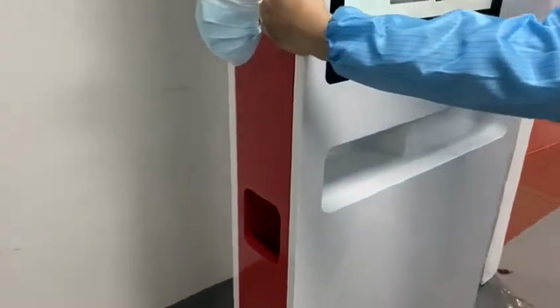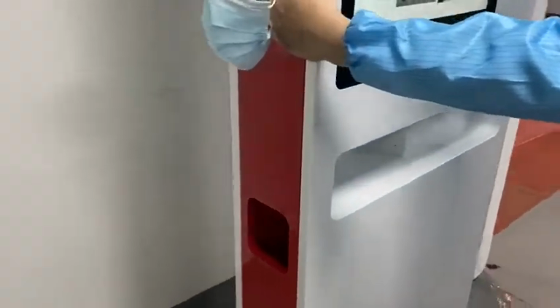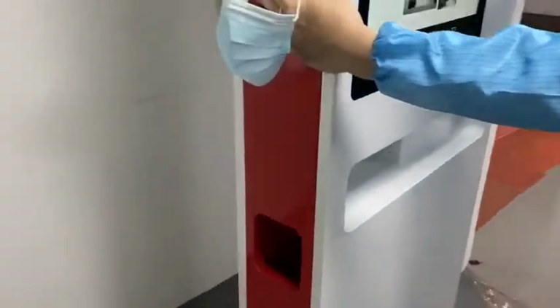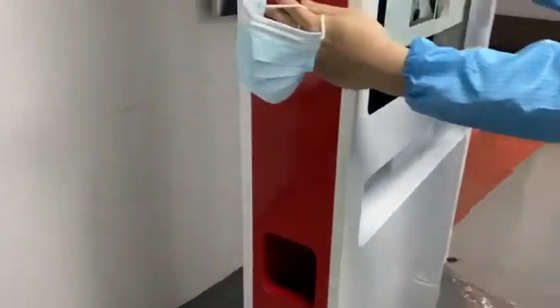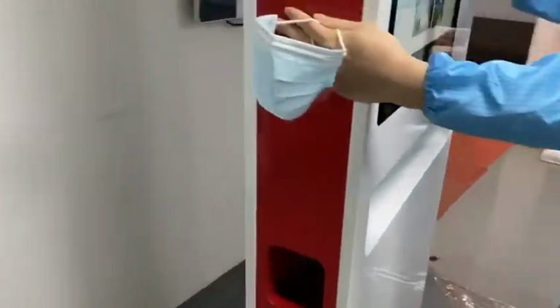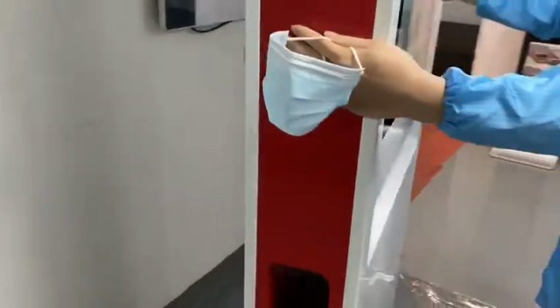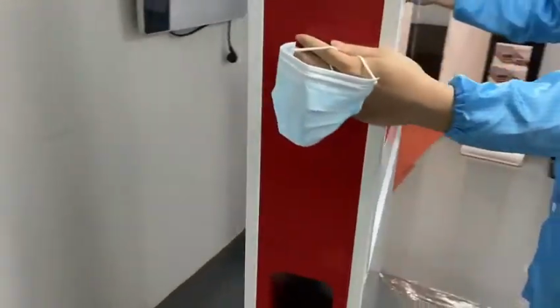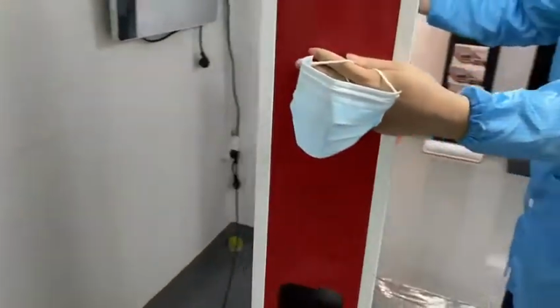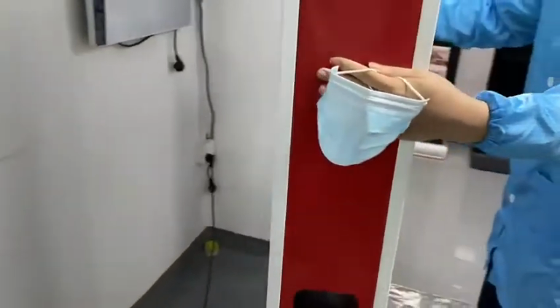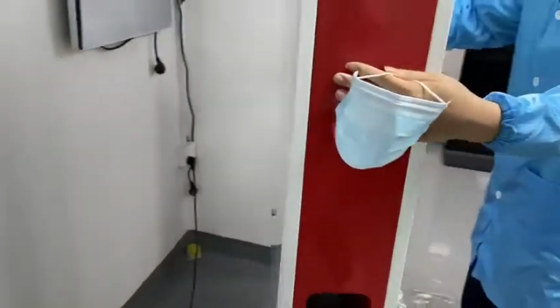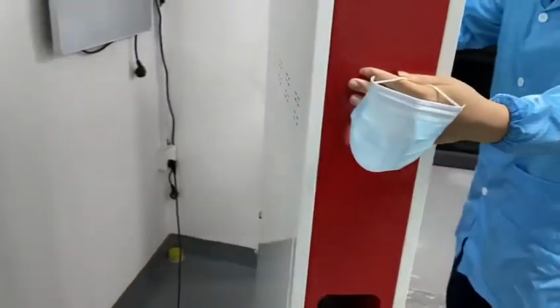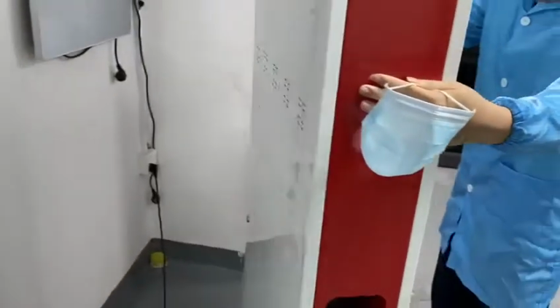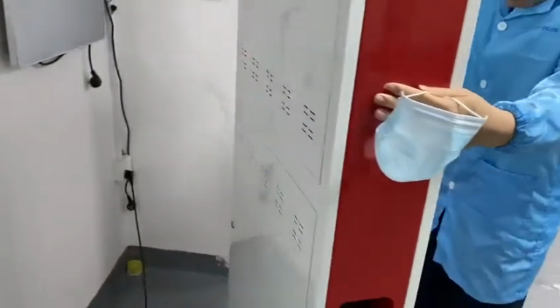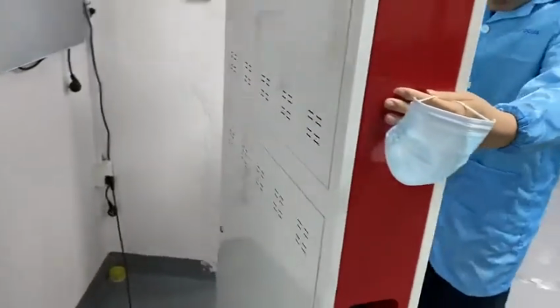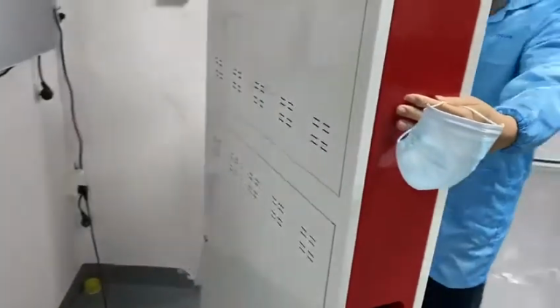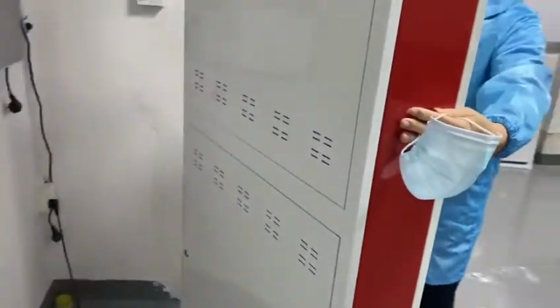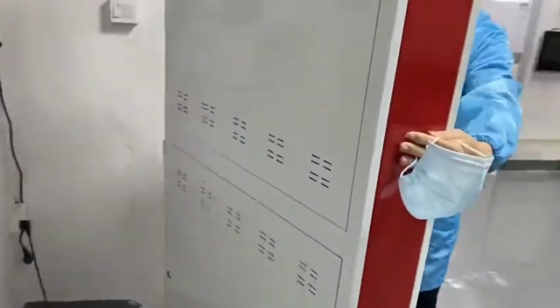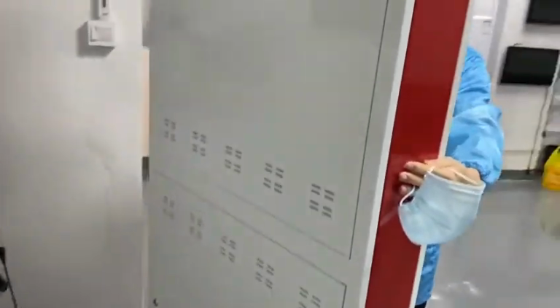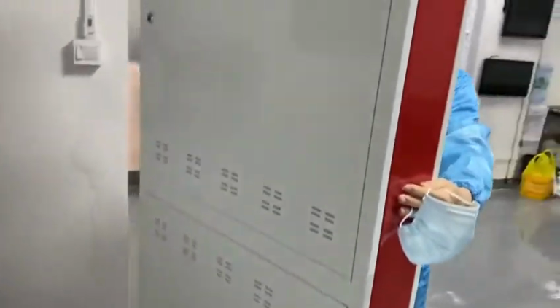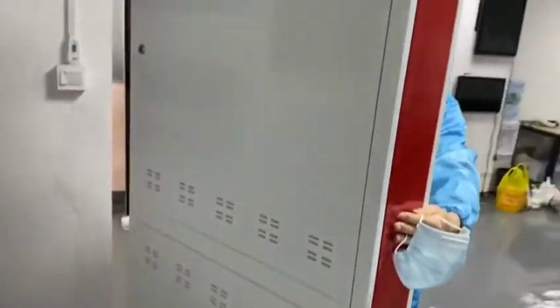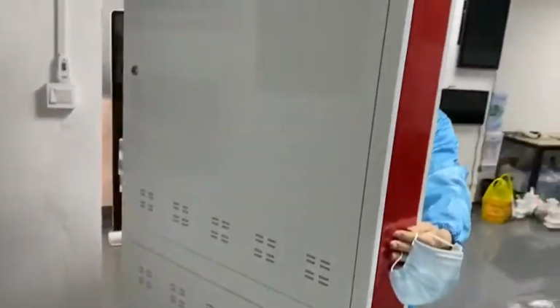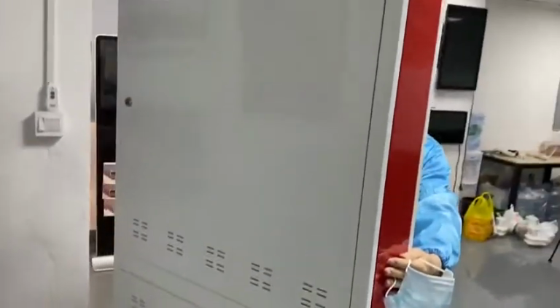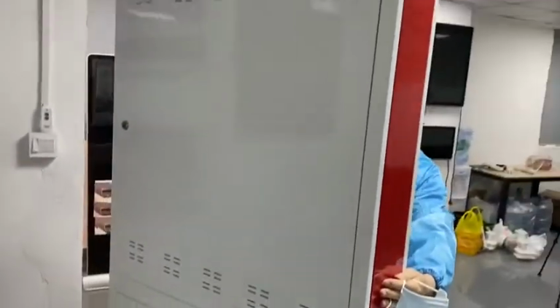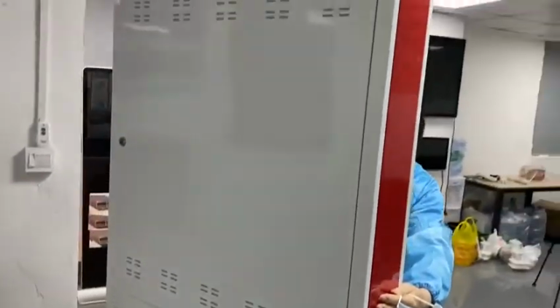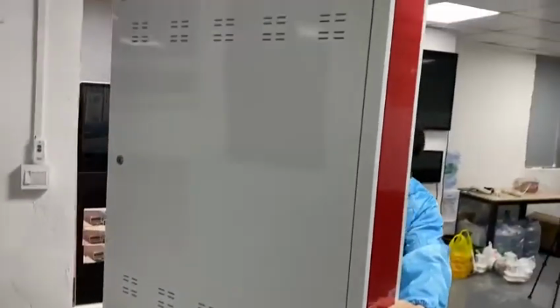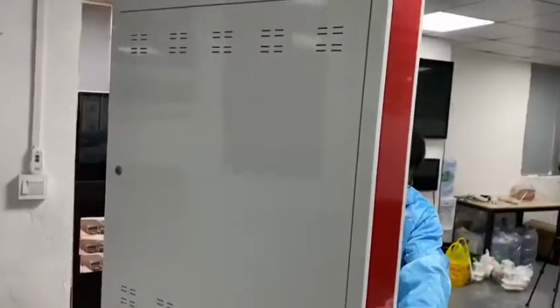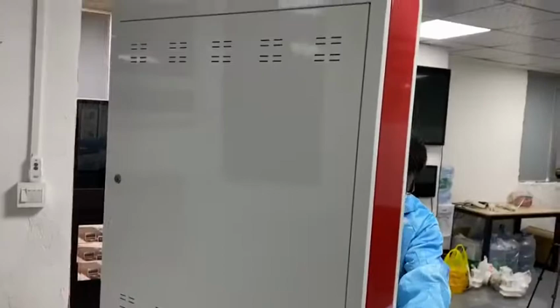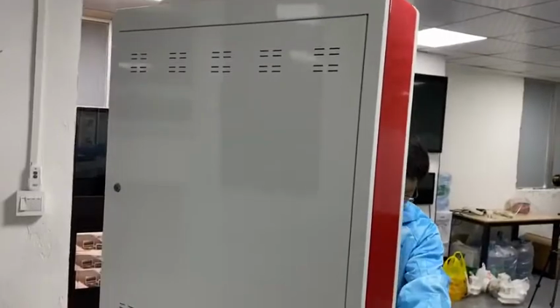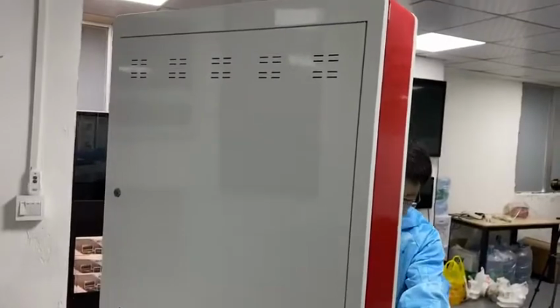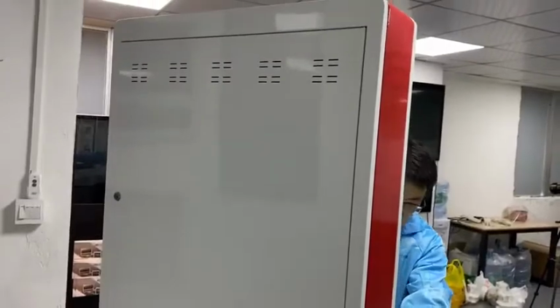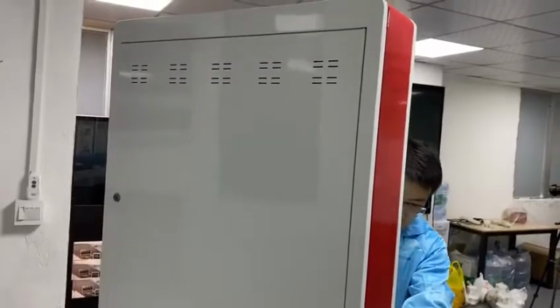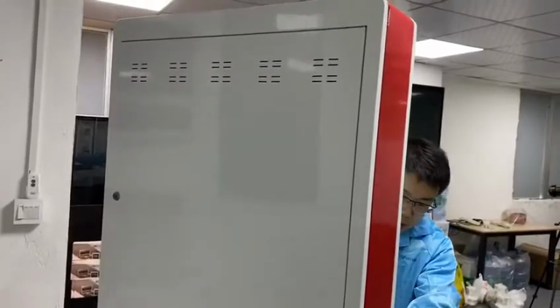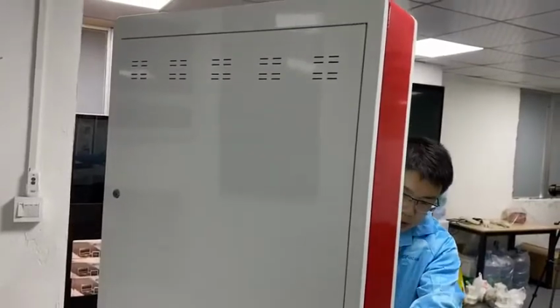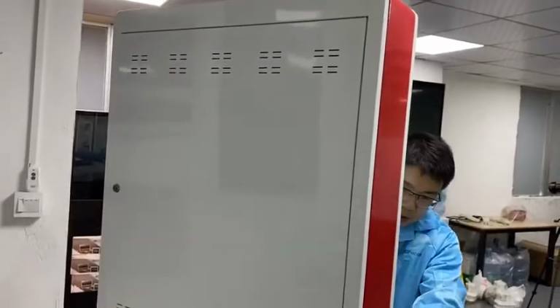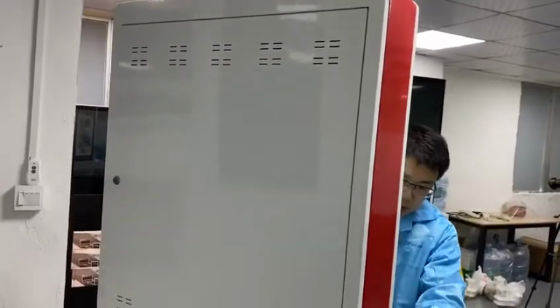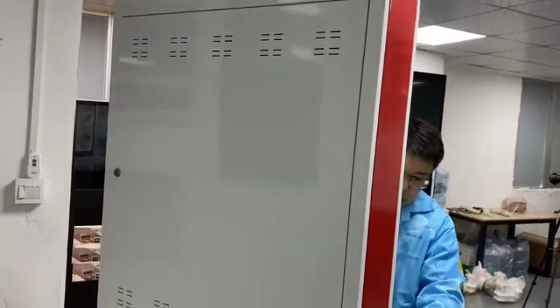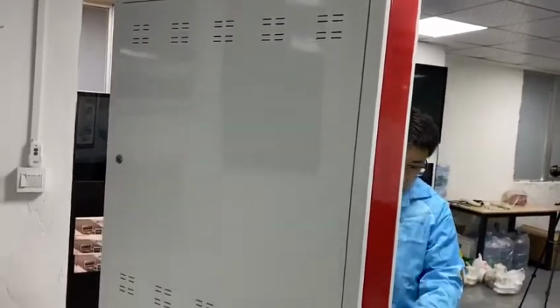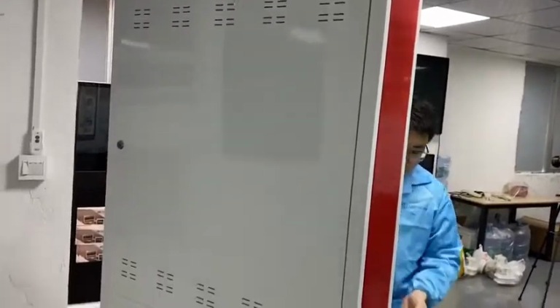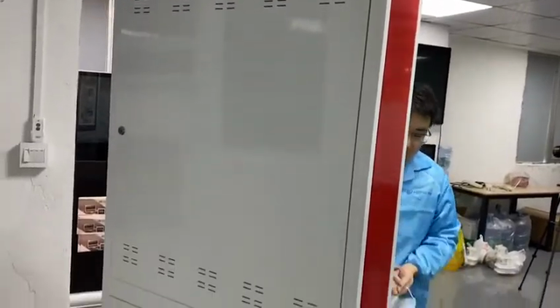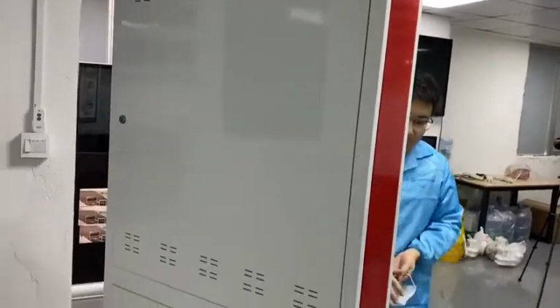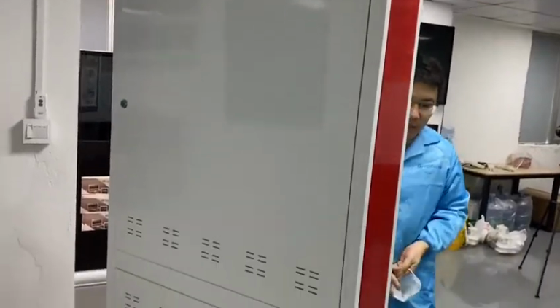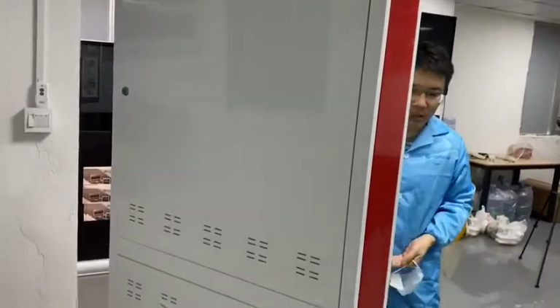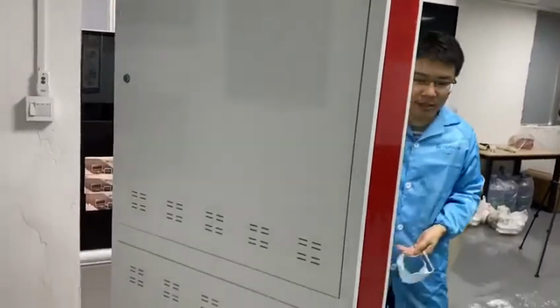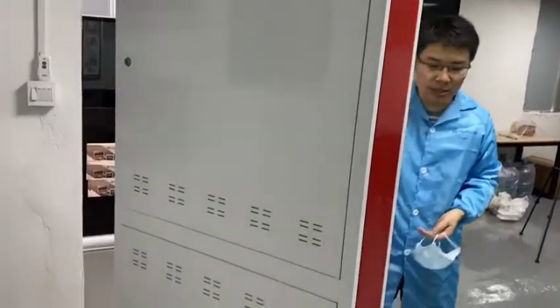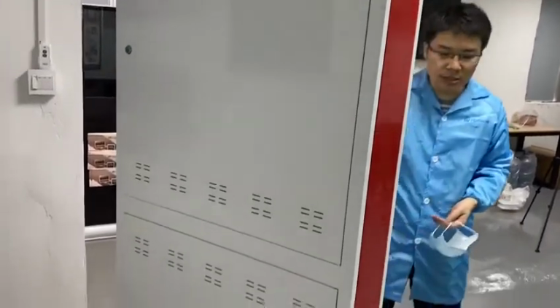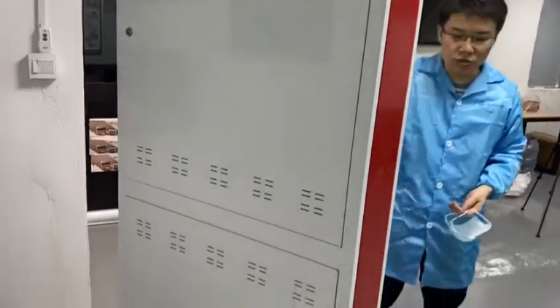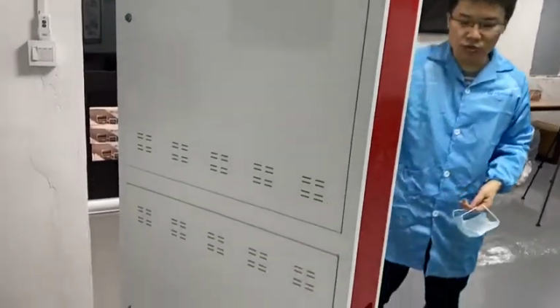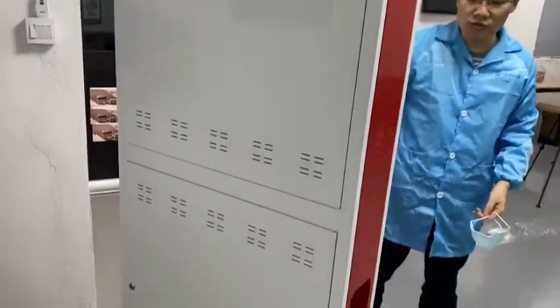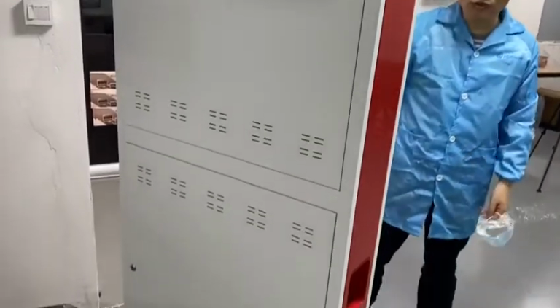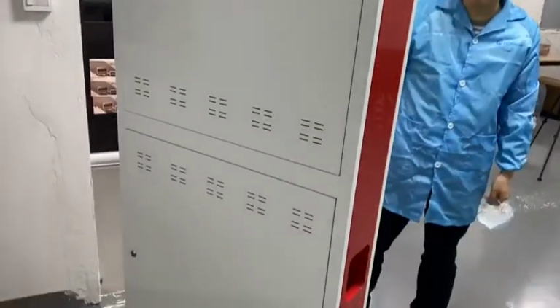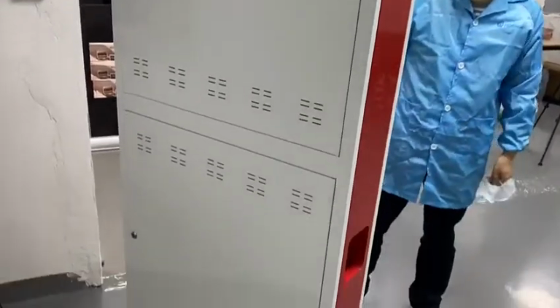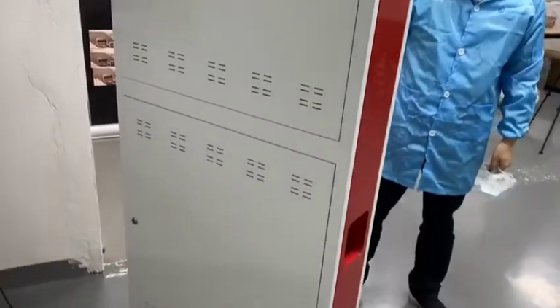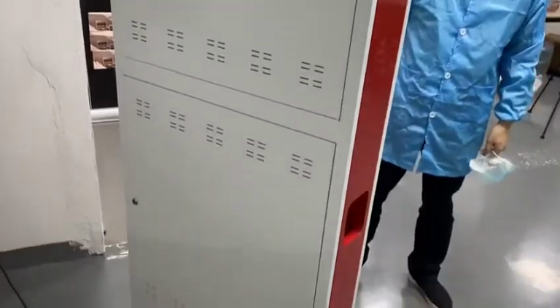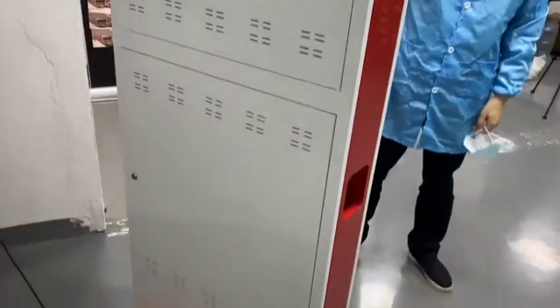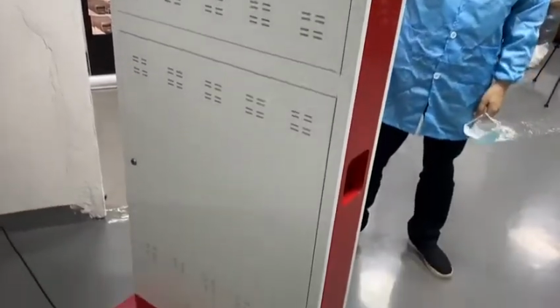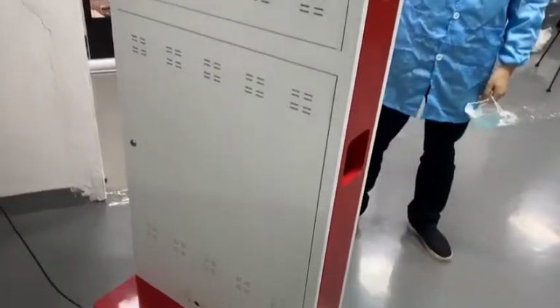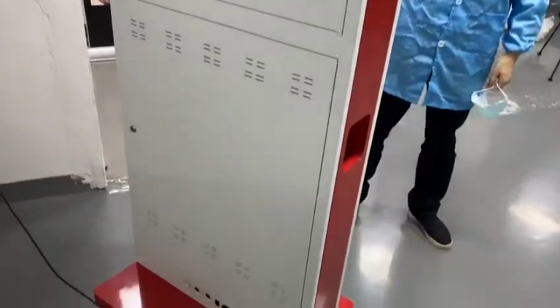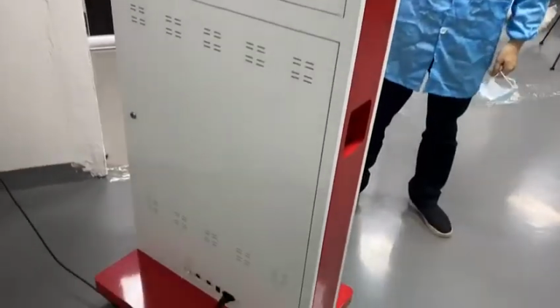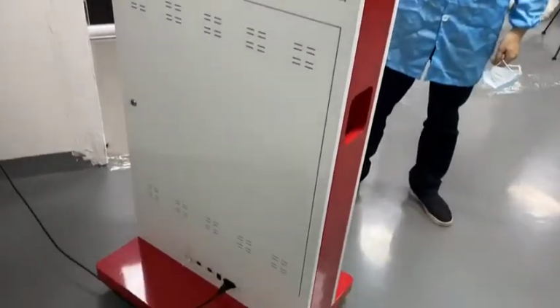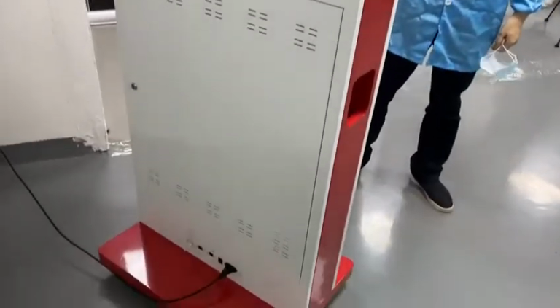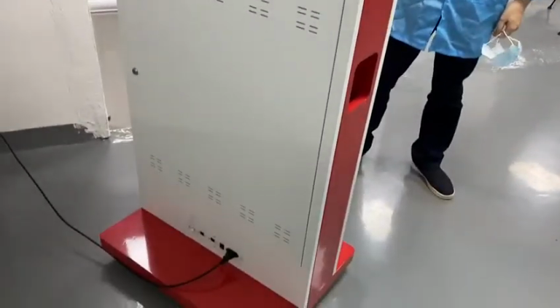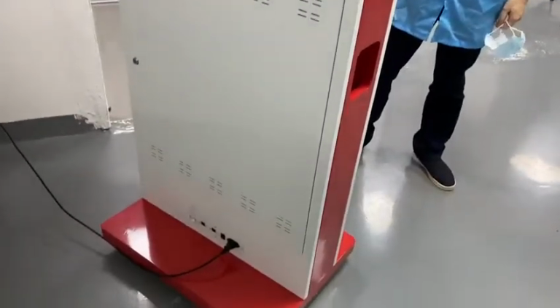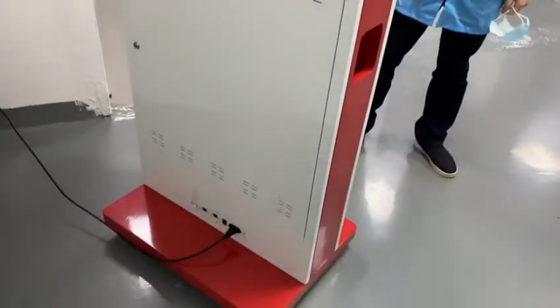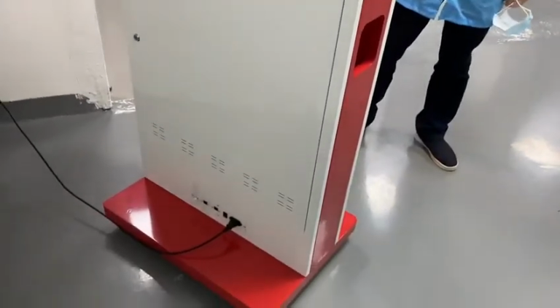At the back, you can see the movable, lockable wheels, so it's easy to move. That's it, thank you.